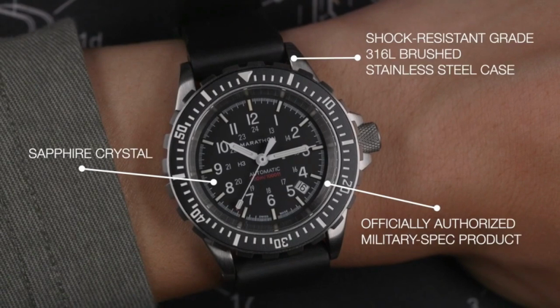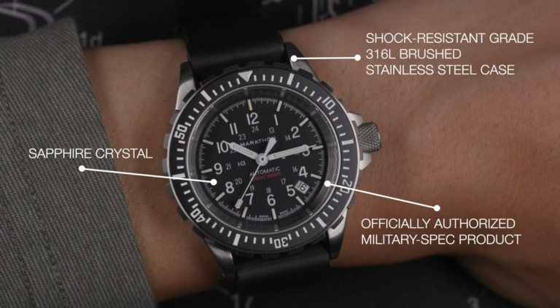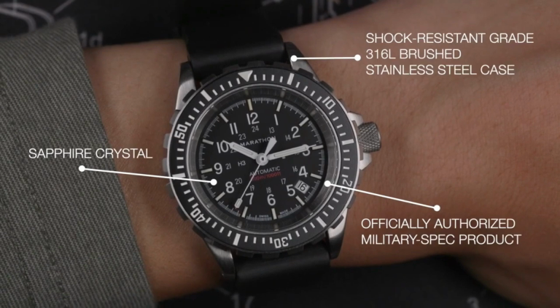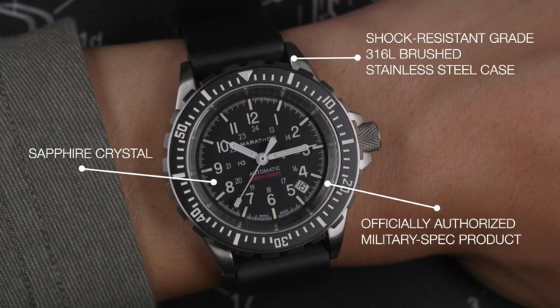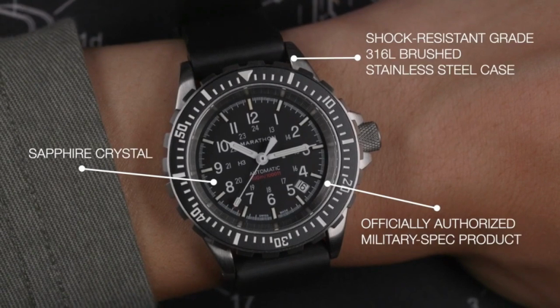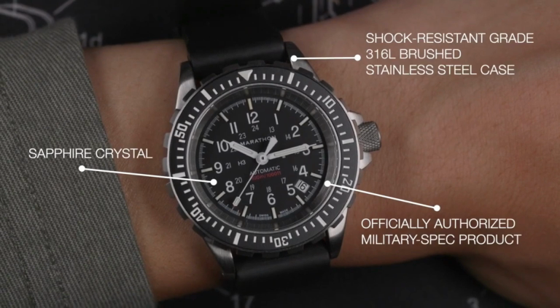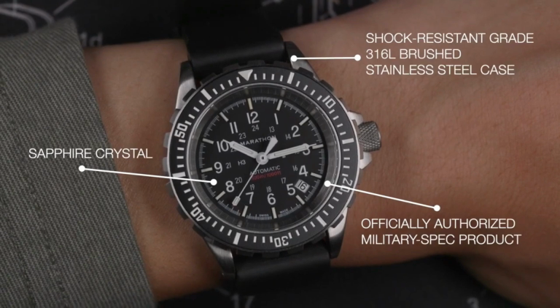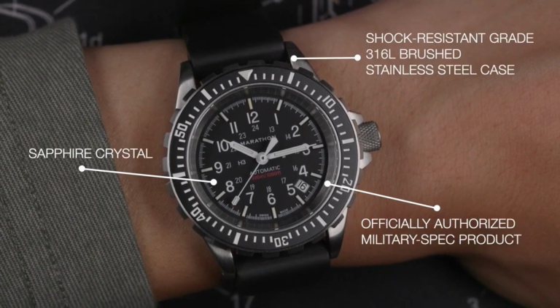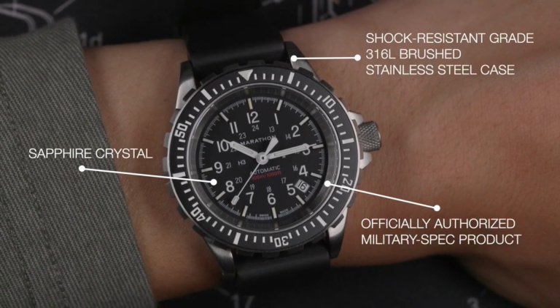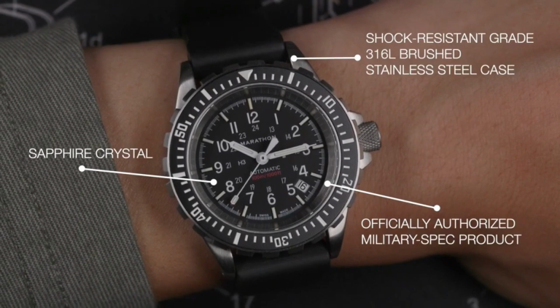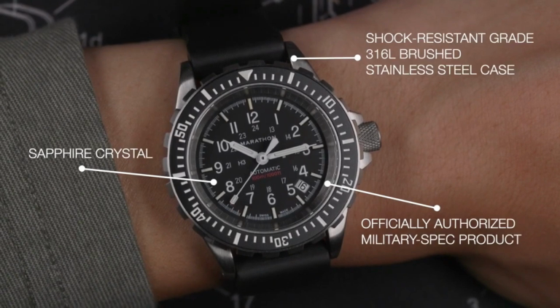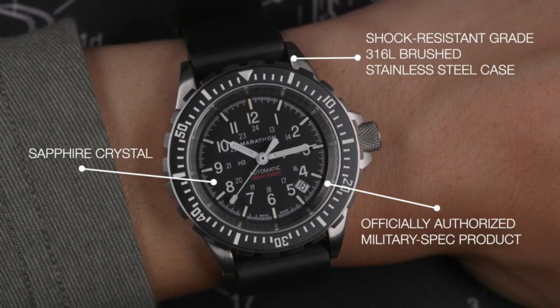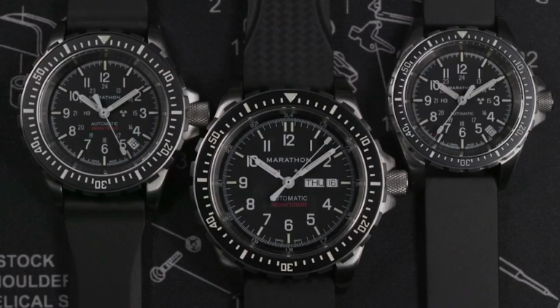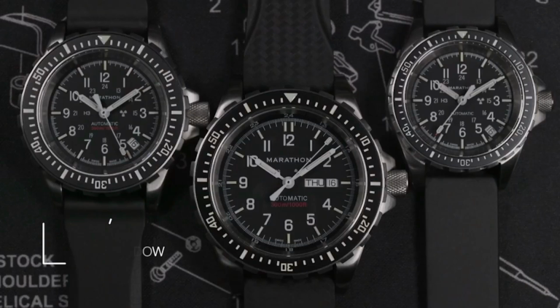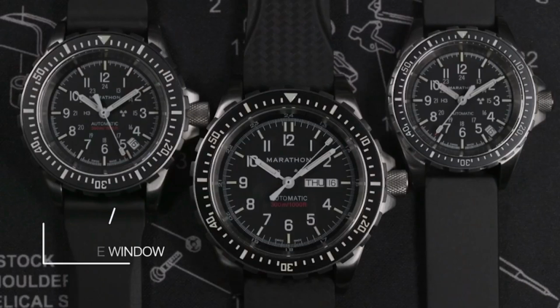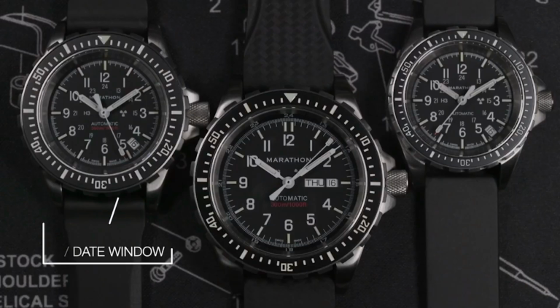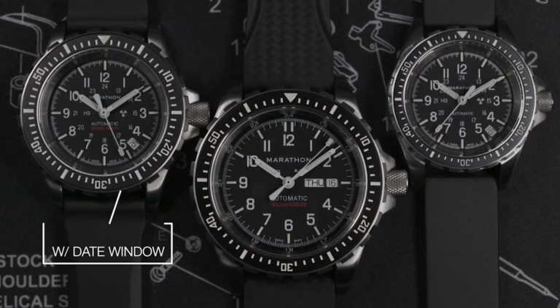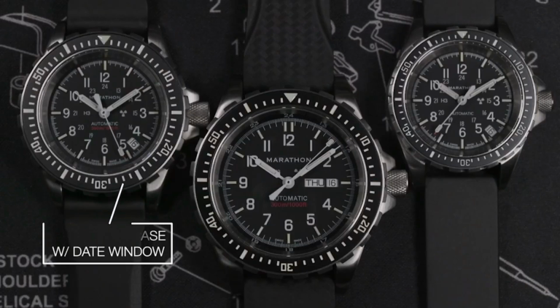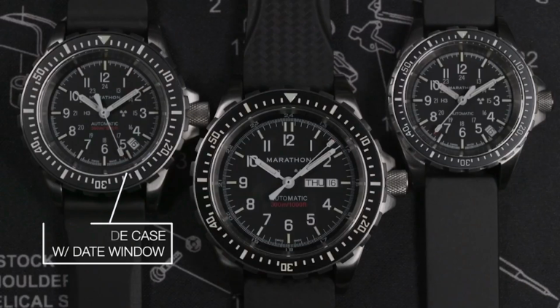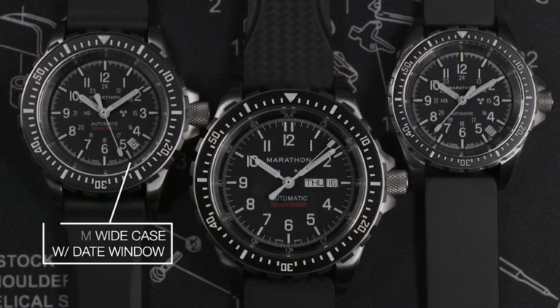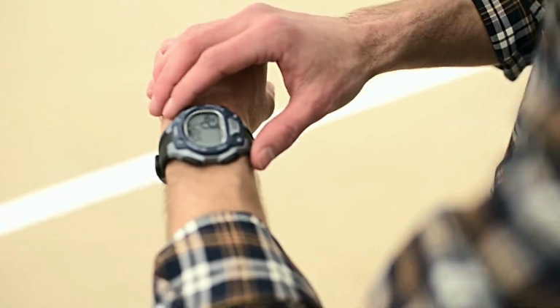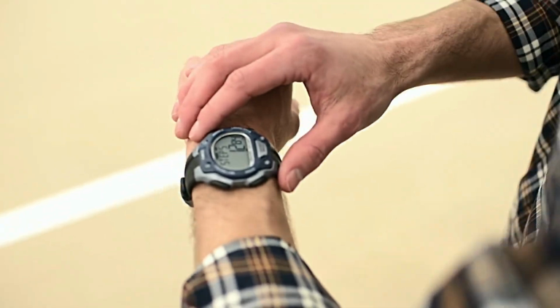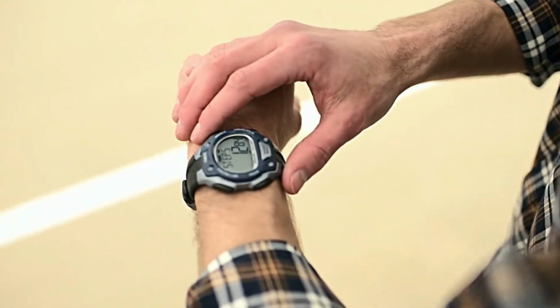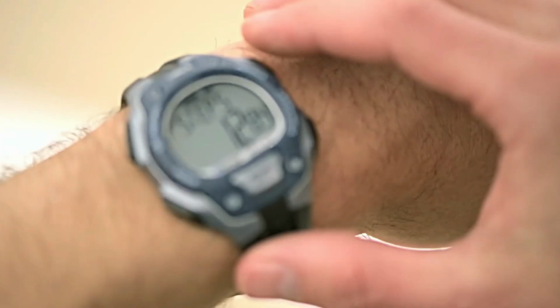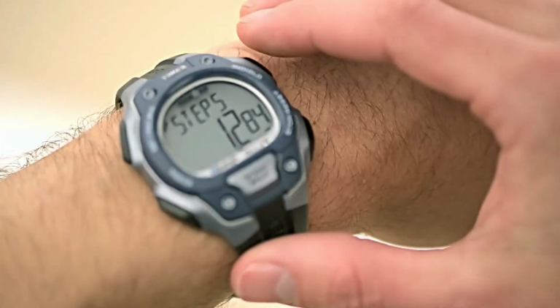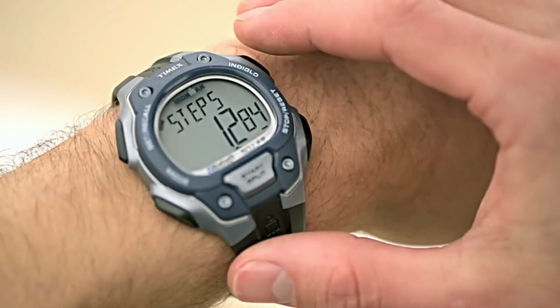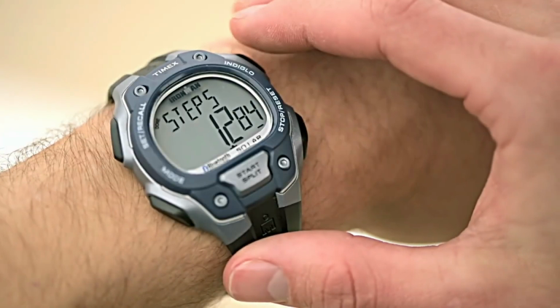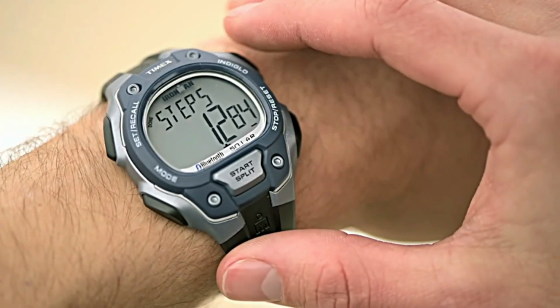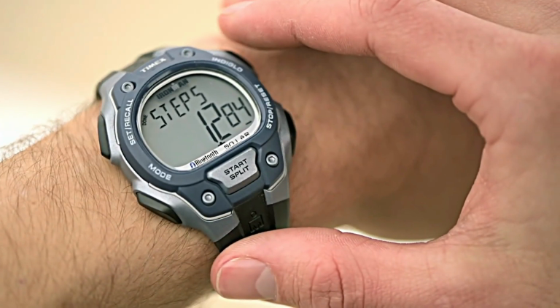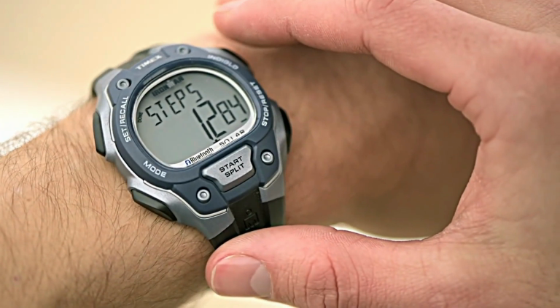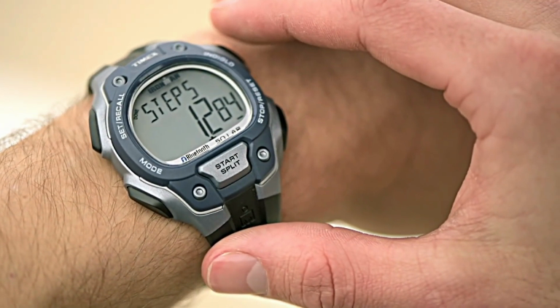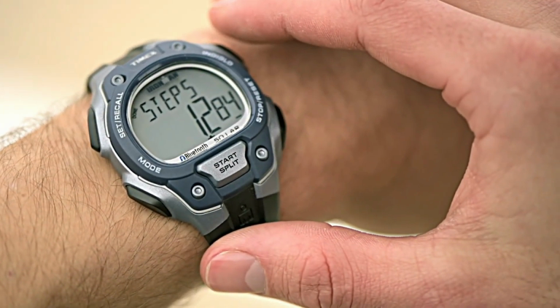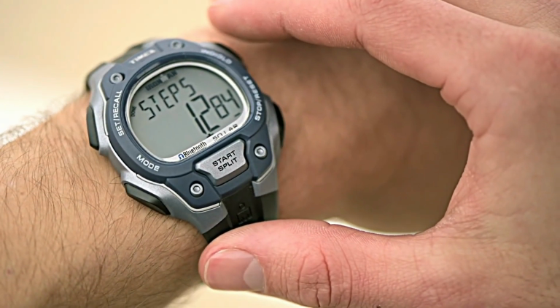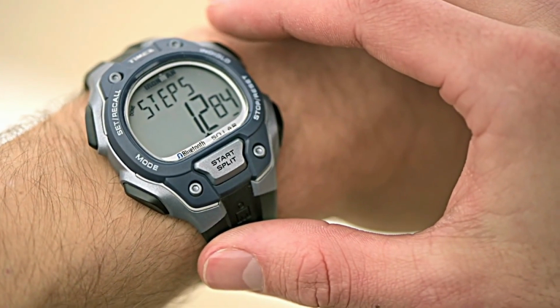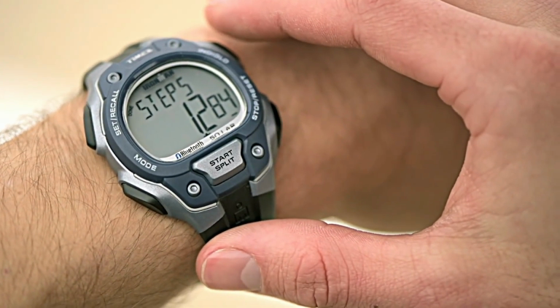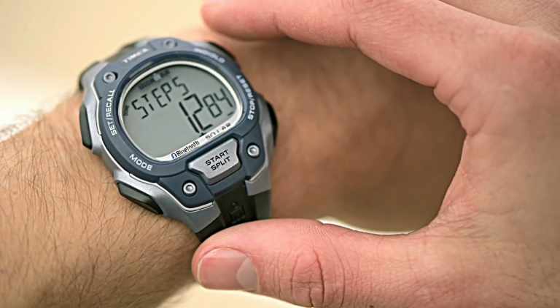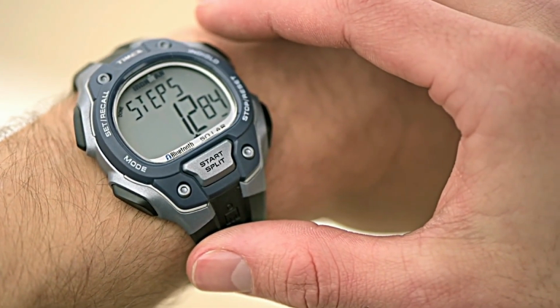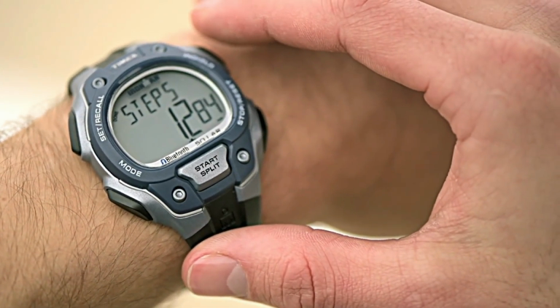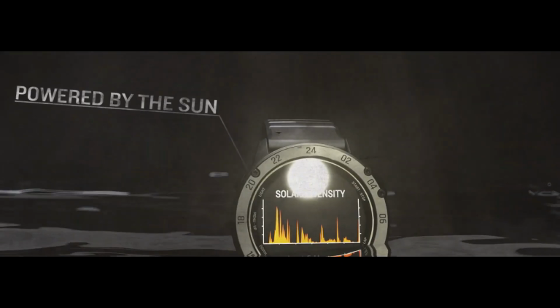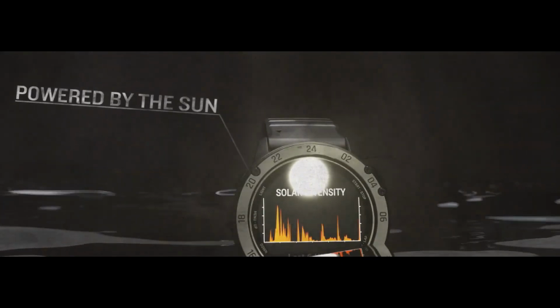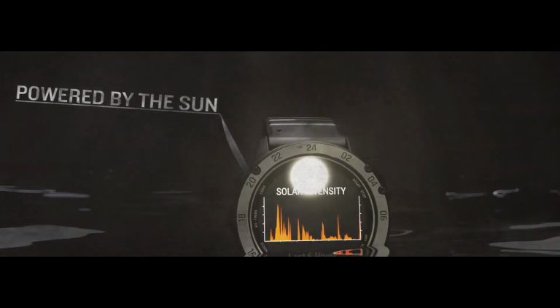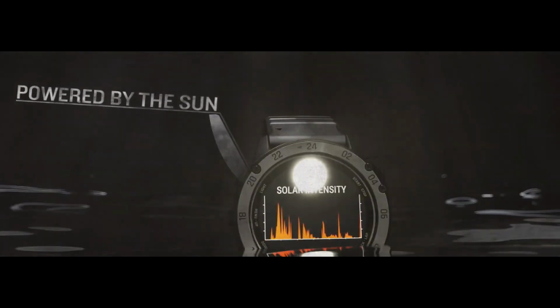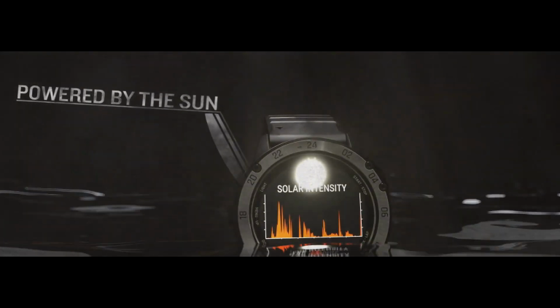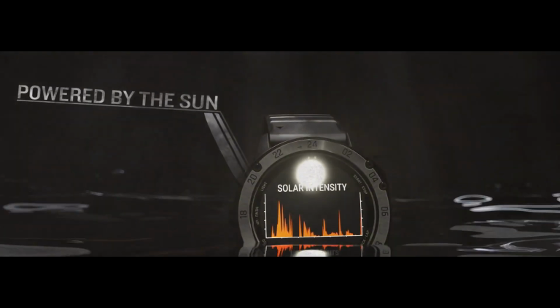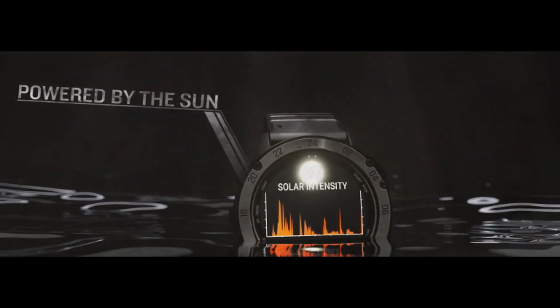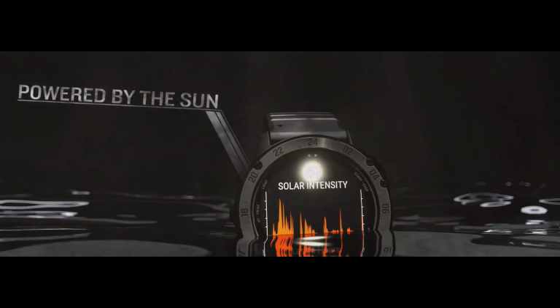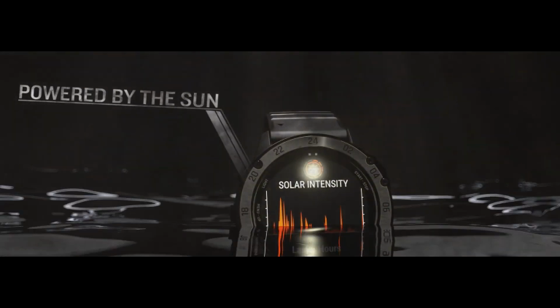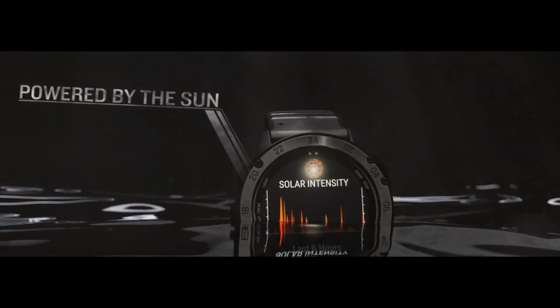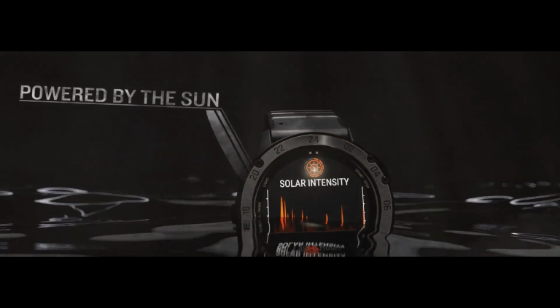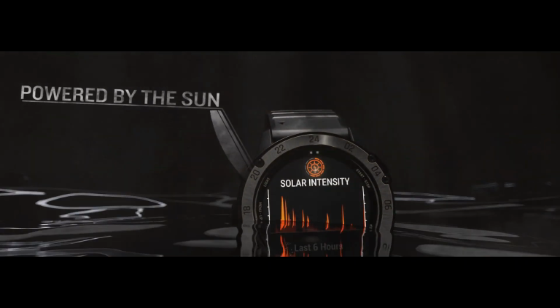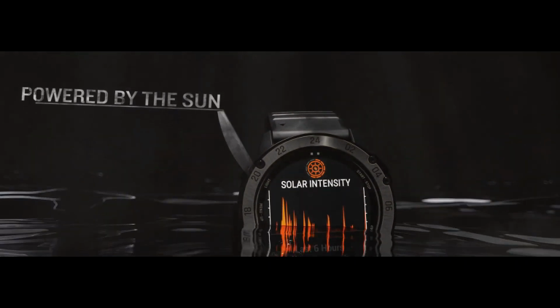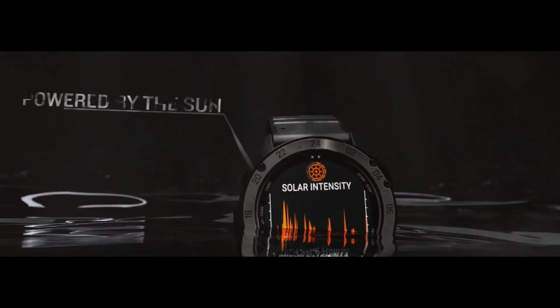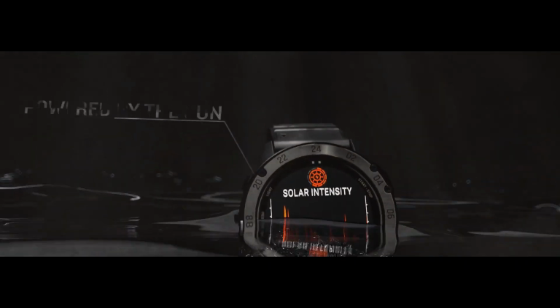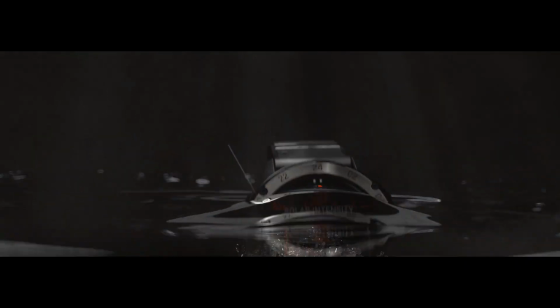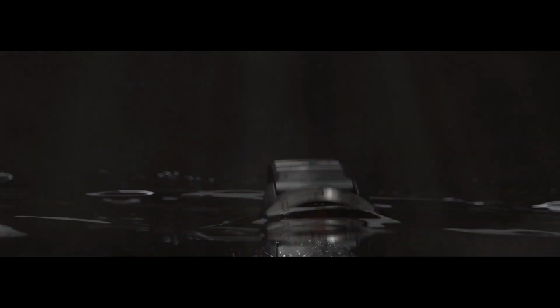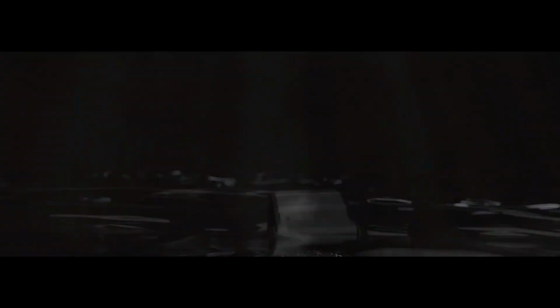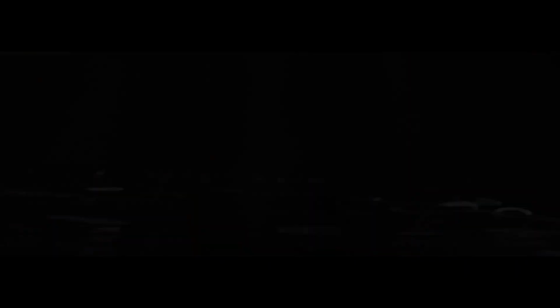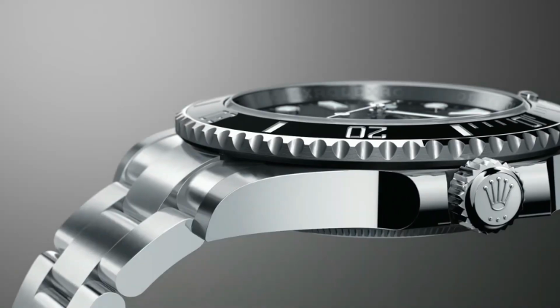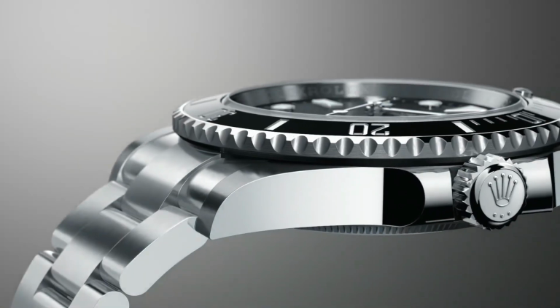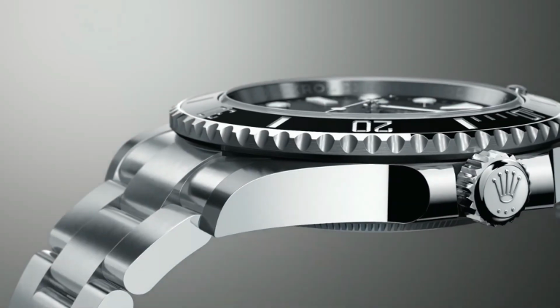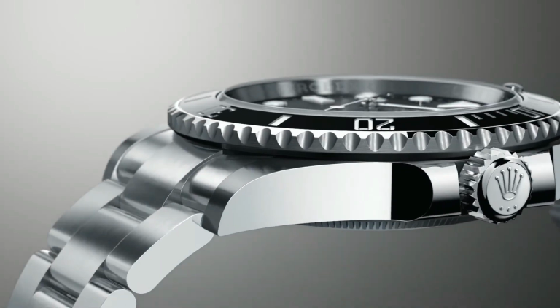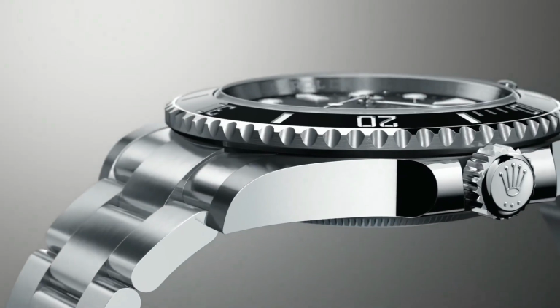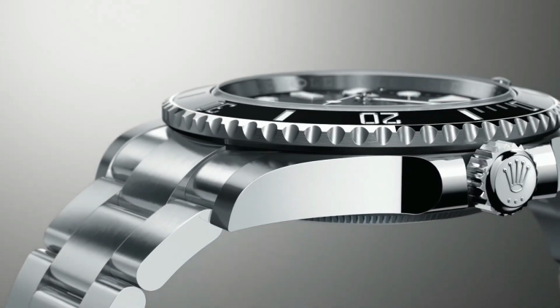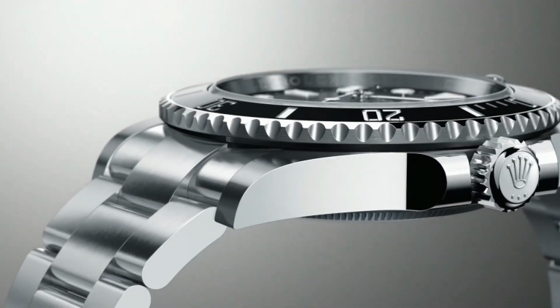Hello friends and welcome back to my channel. Today I will show you the best Navy SEALs watches for men based on specifications.